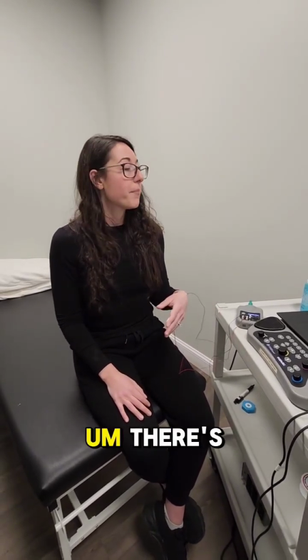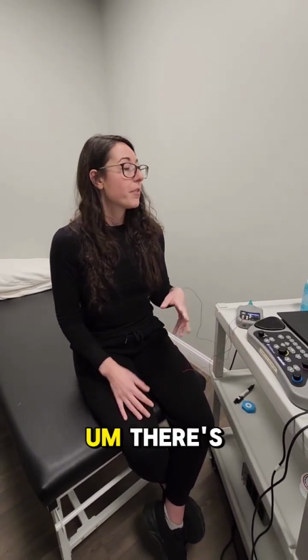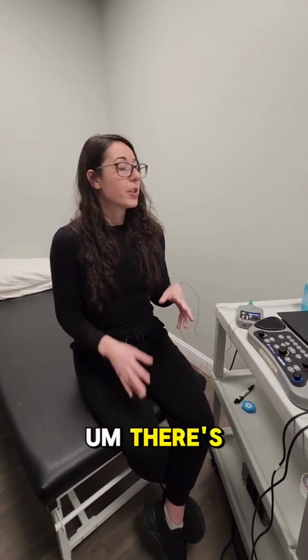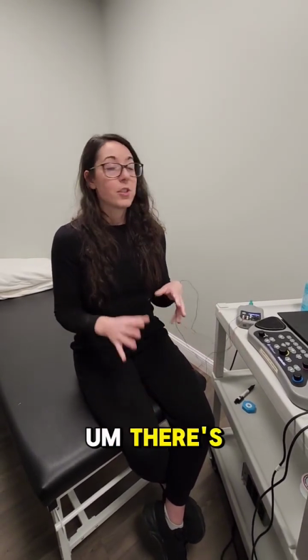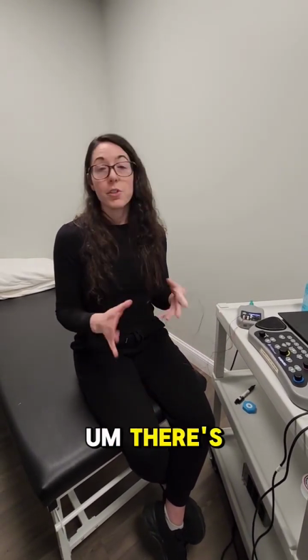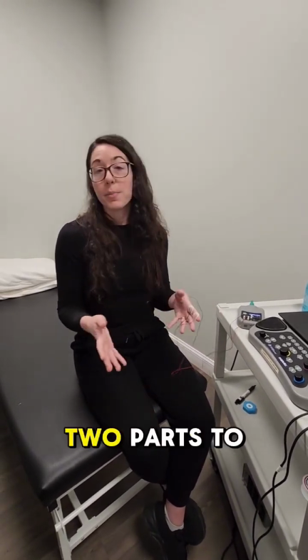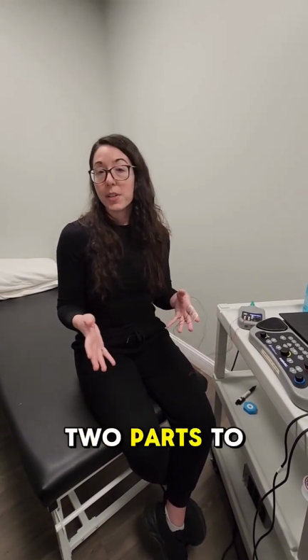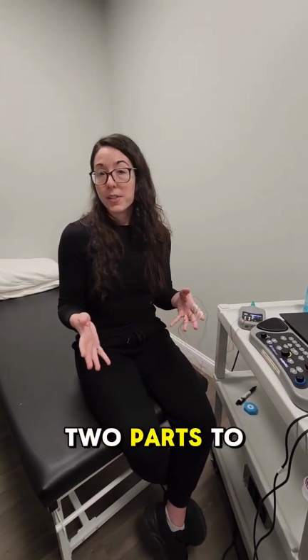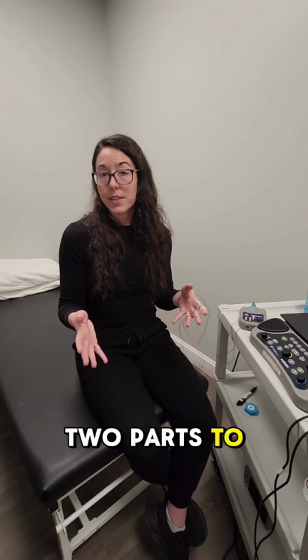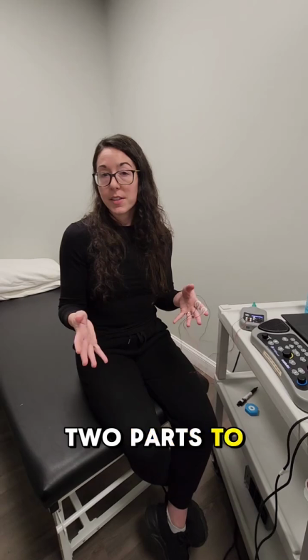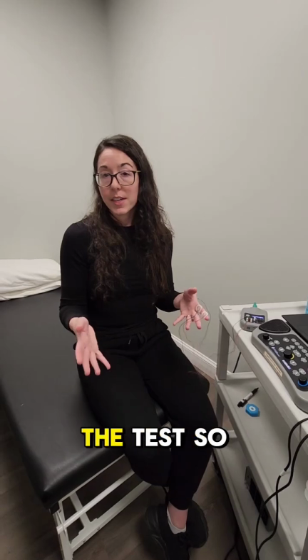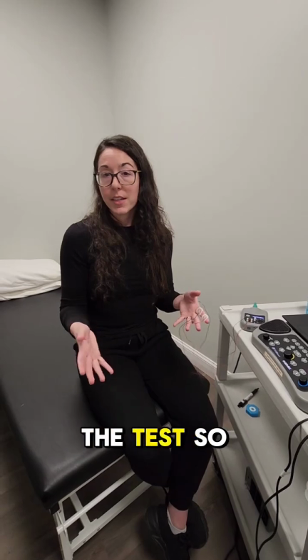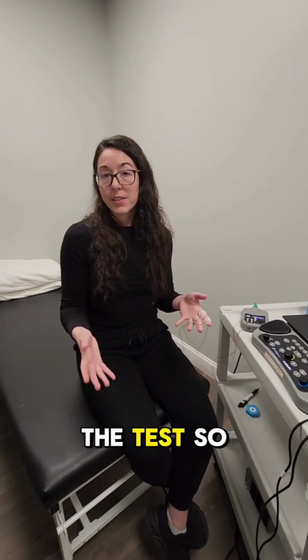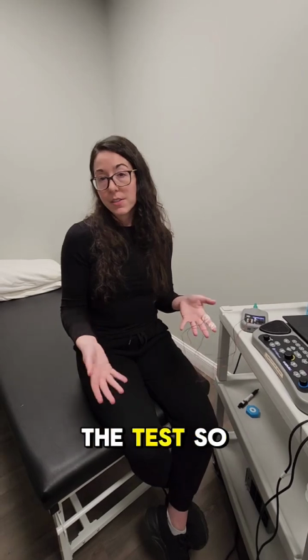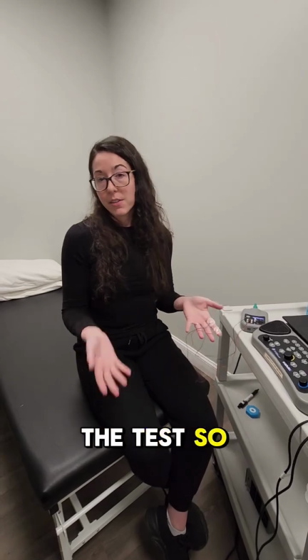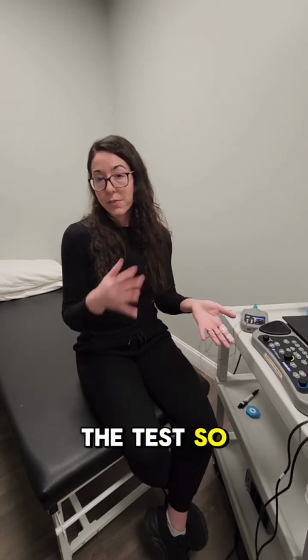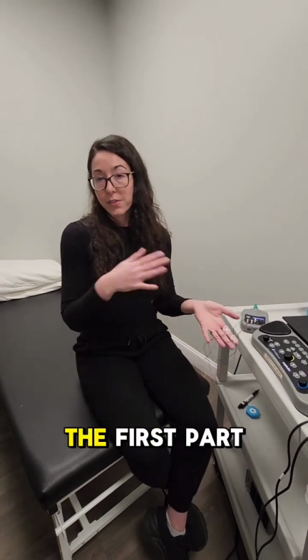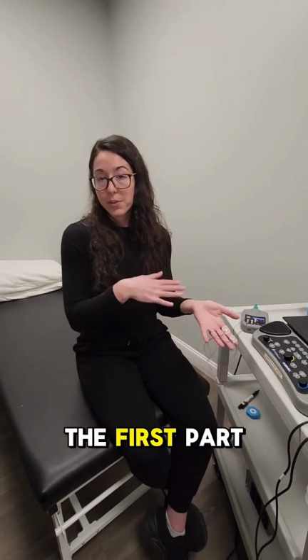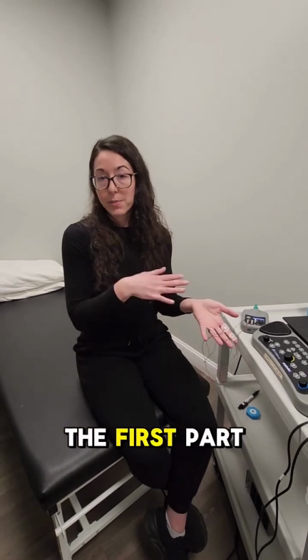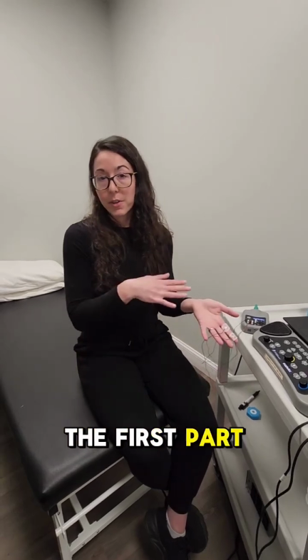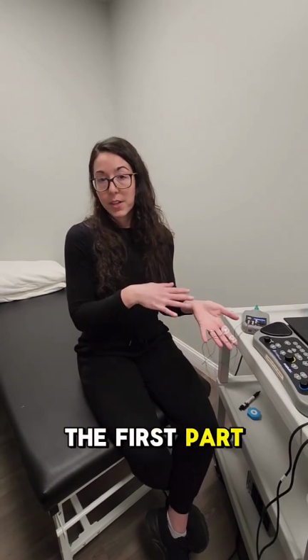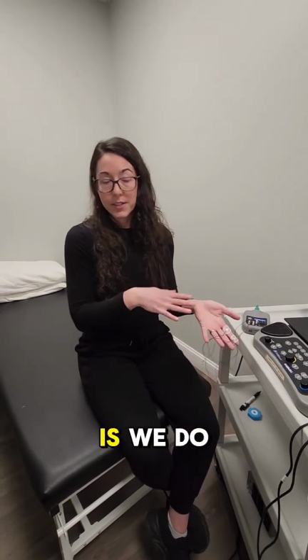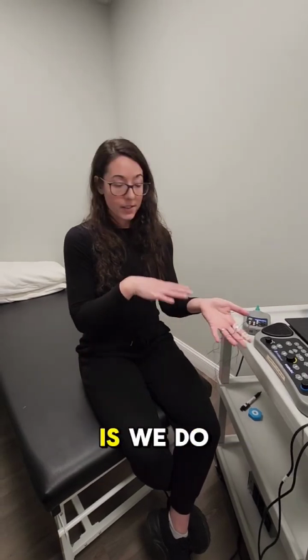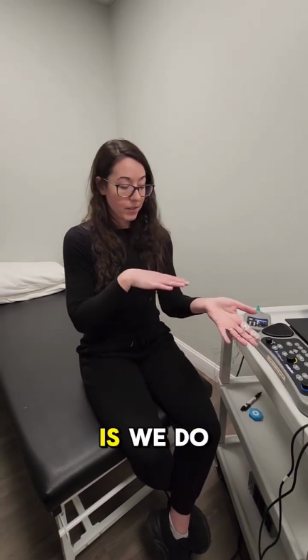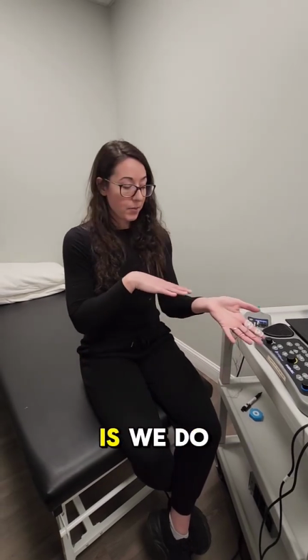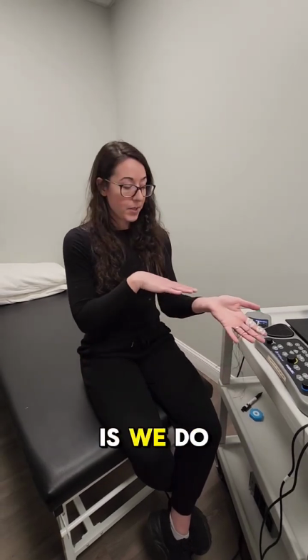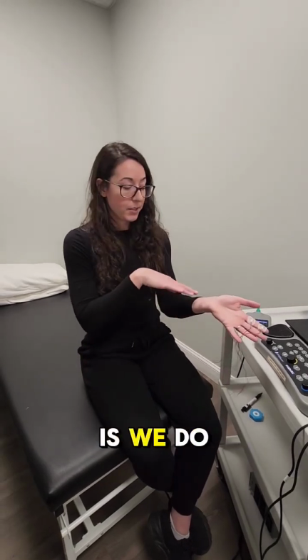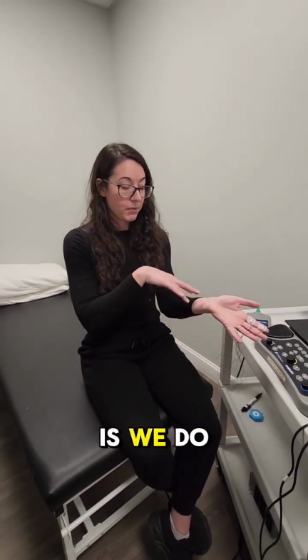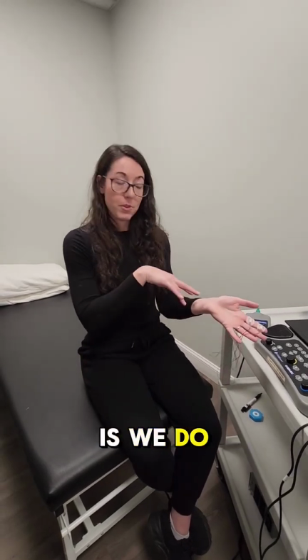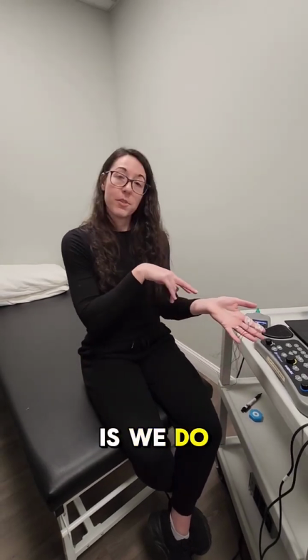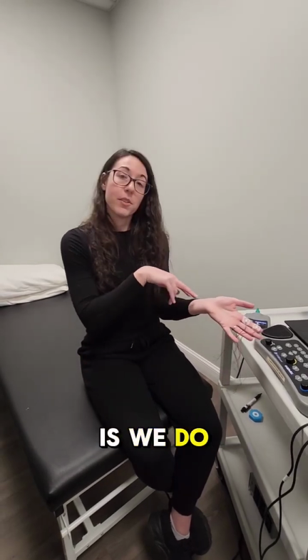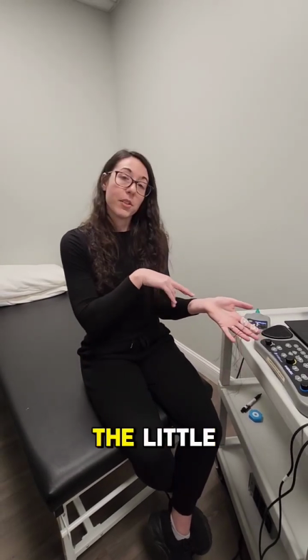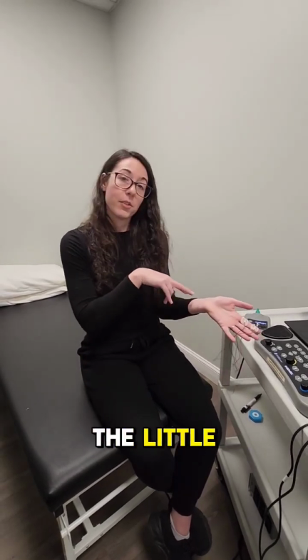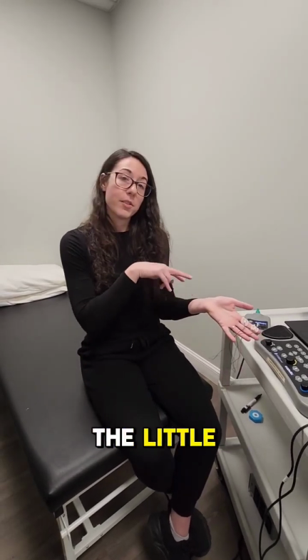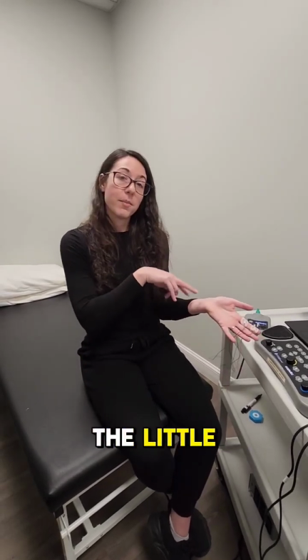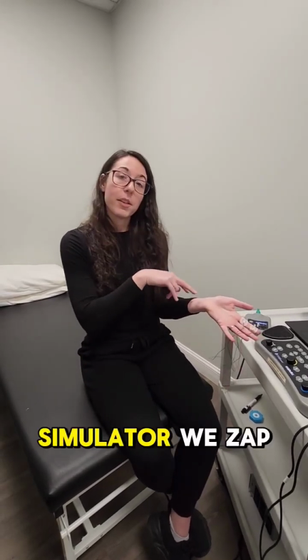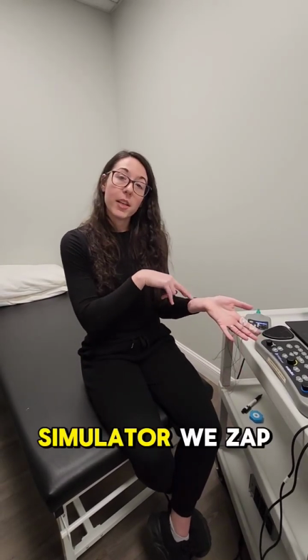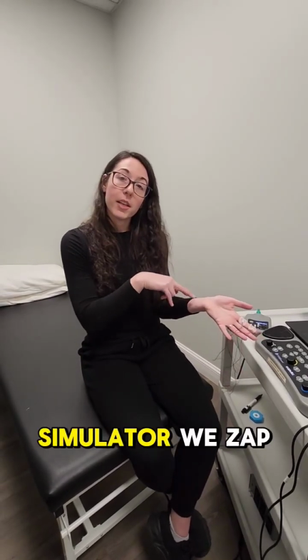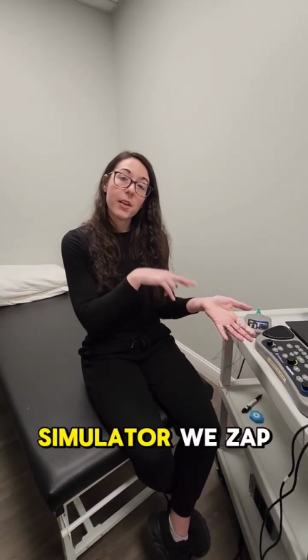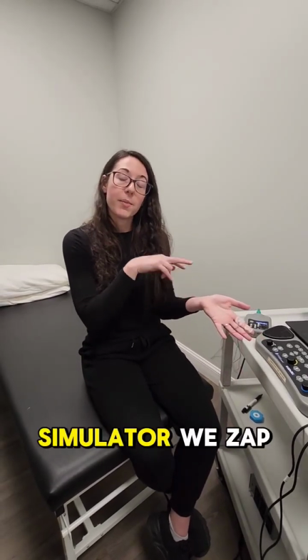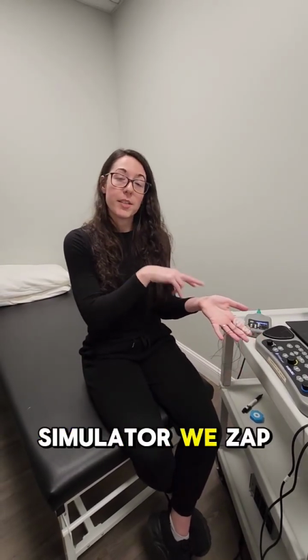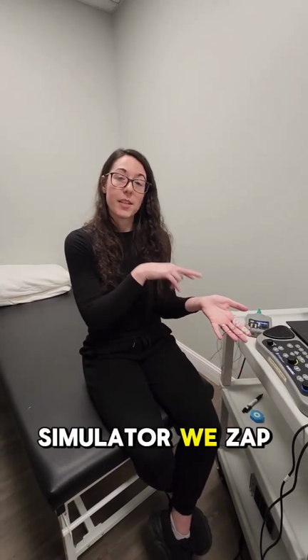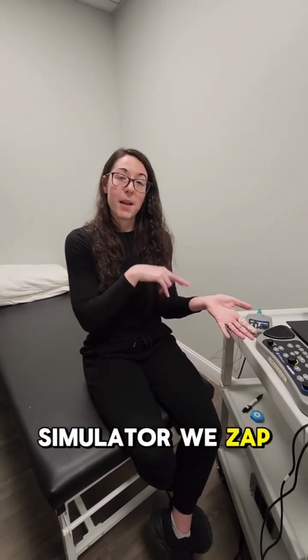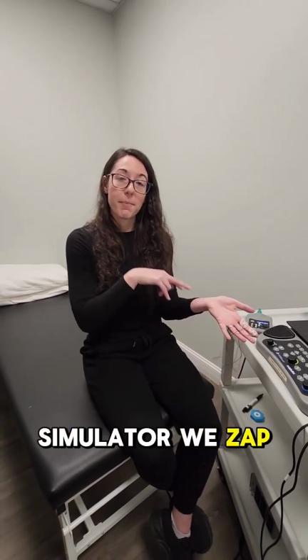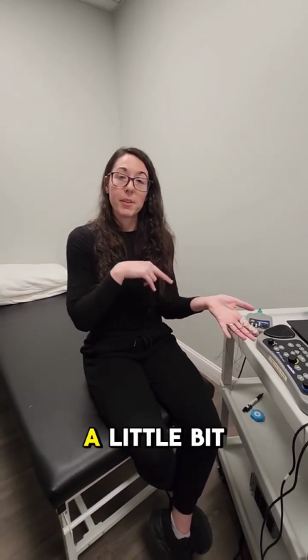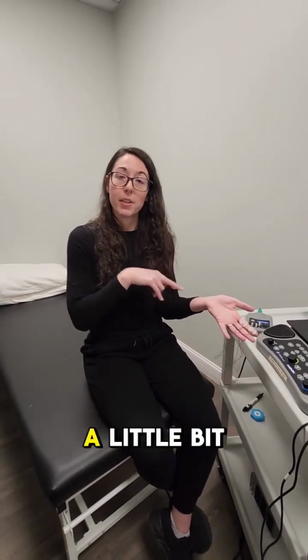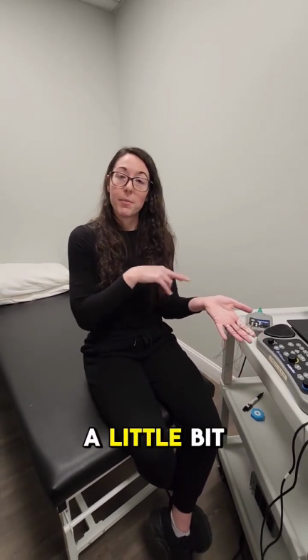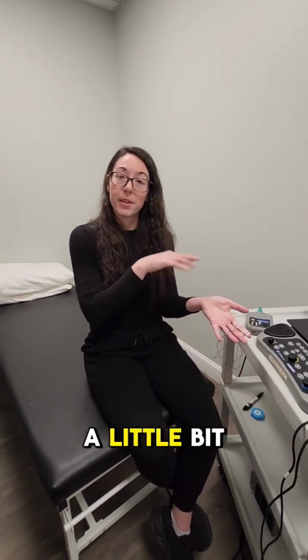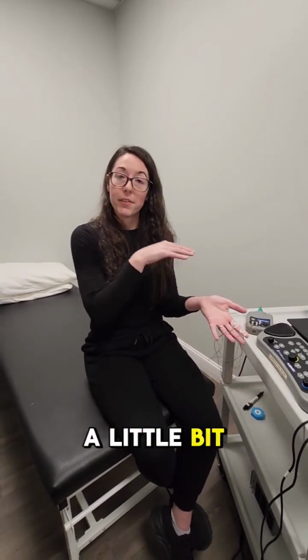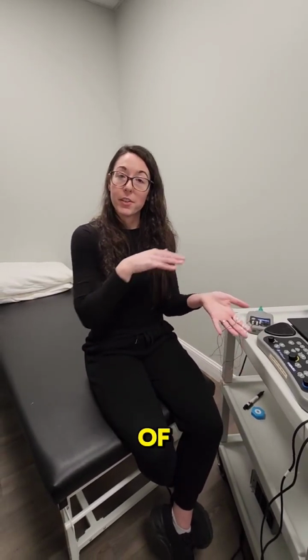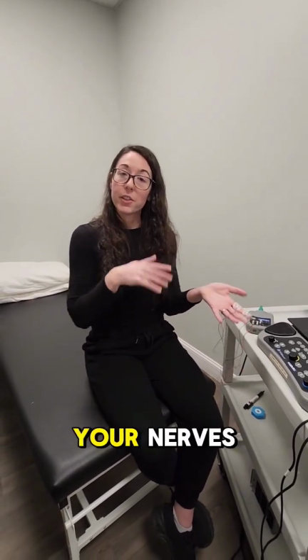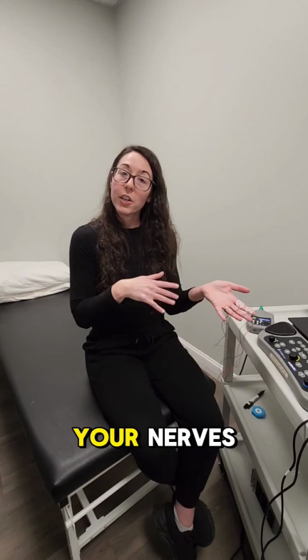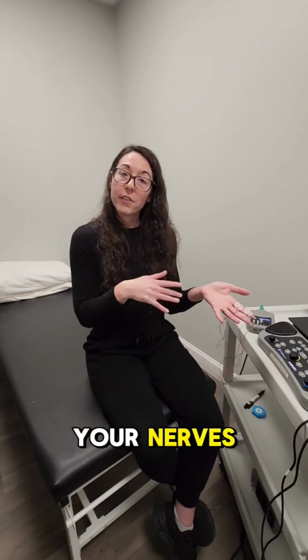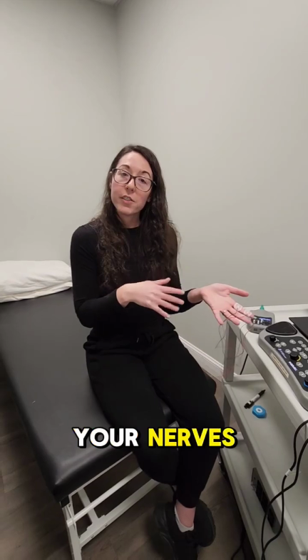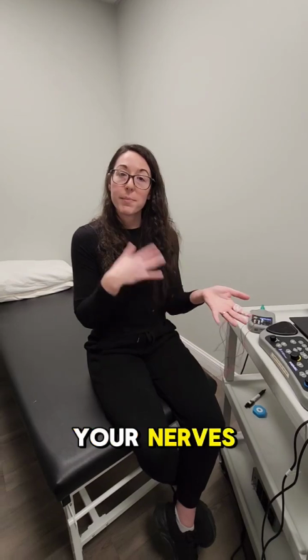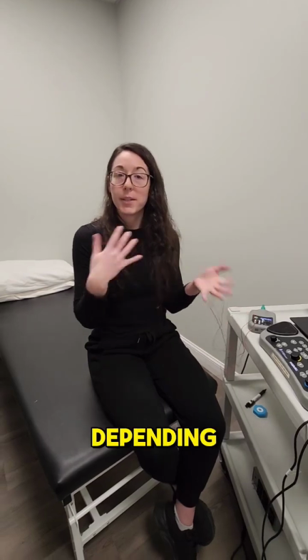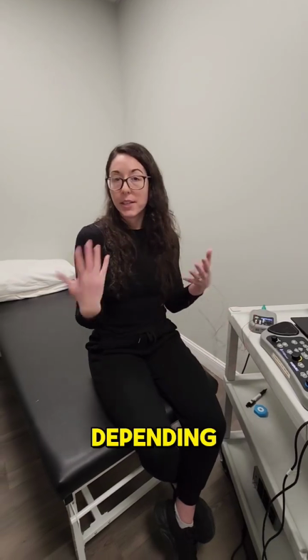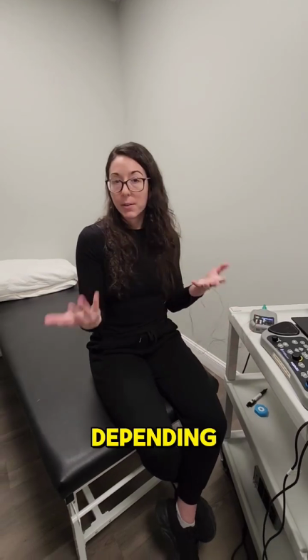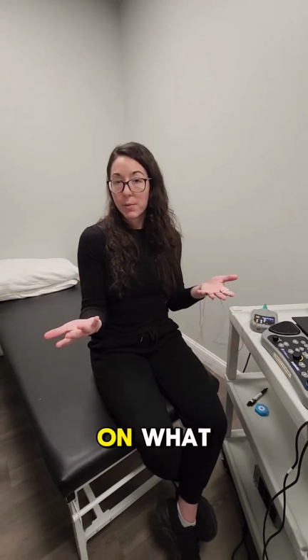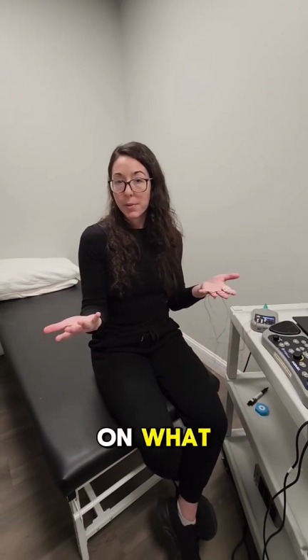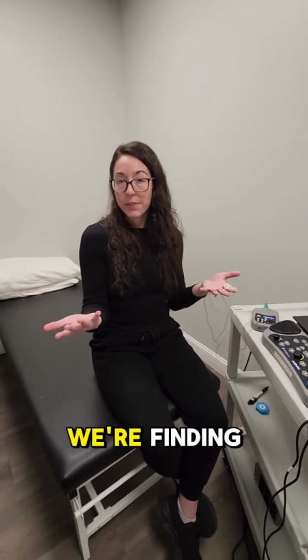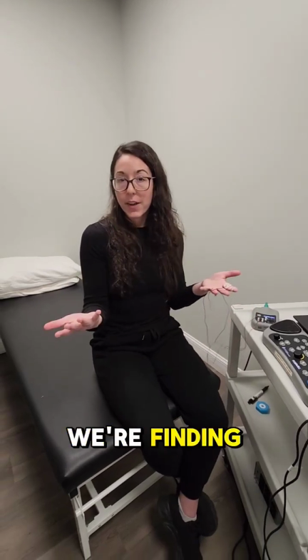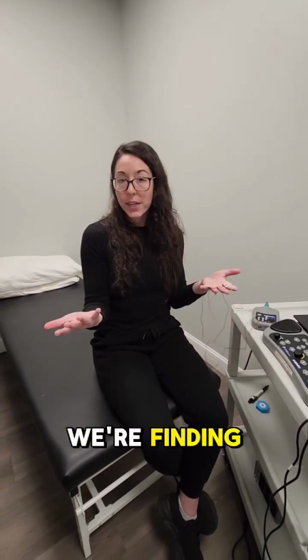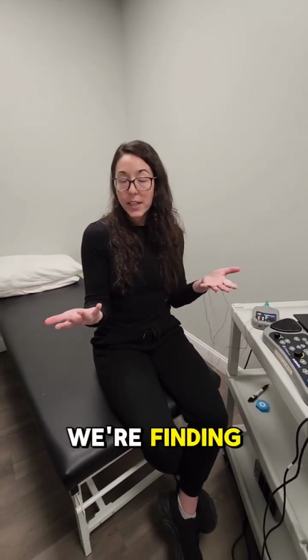There are two parts to the test. The first part is we do the little stimulator — we zap a little bit of your nerves depending on what we're finding.